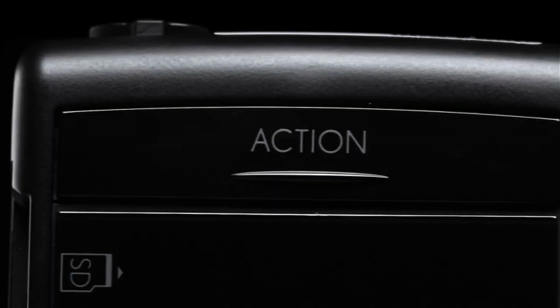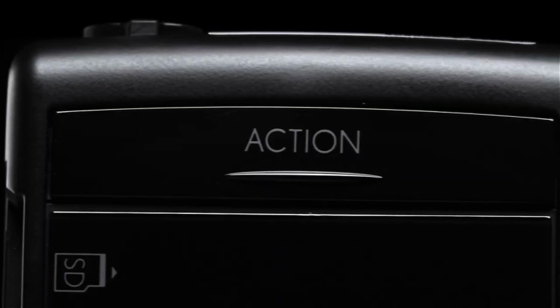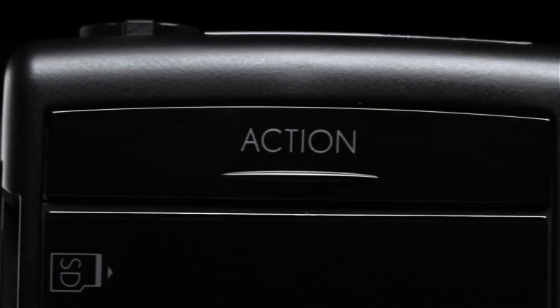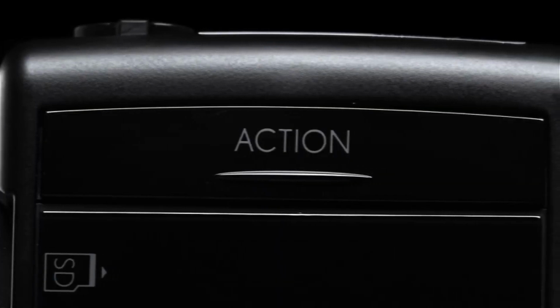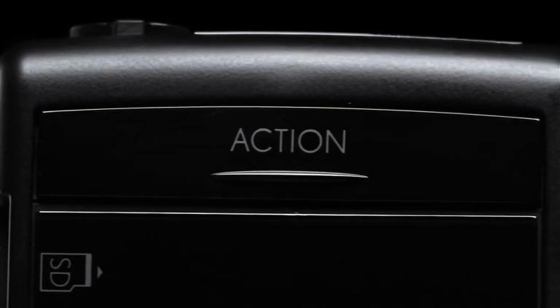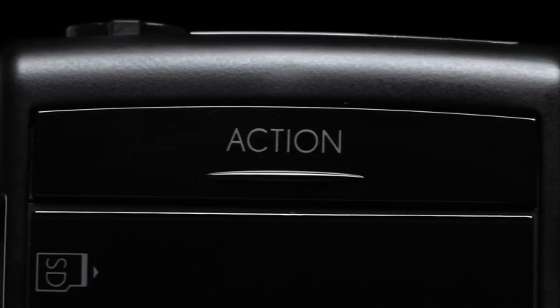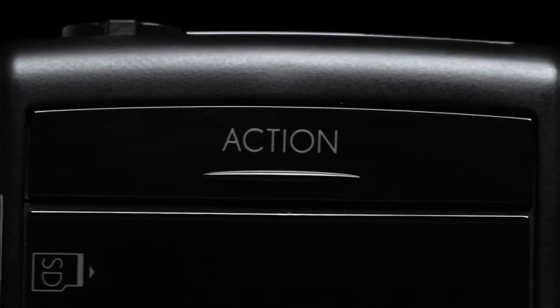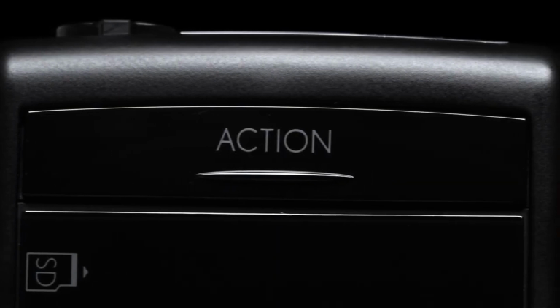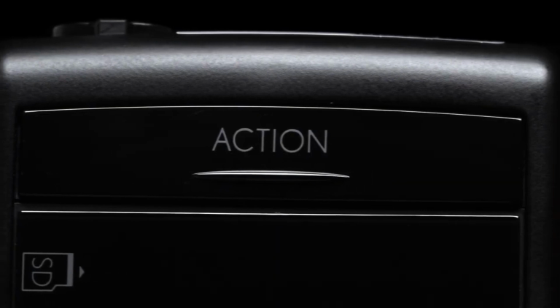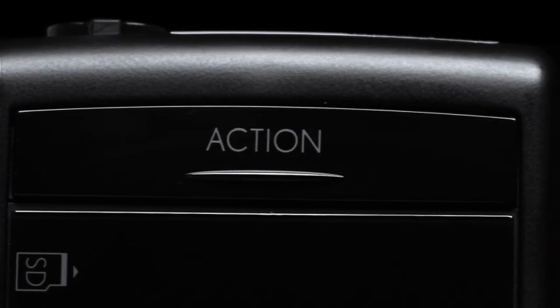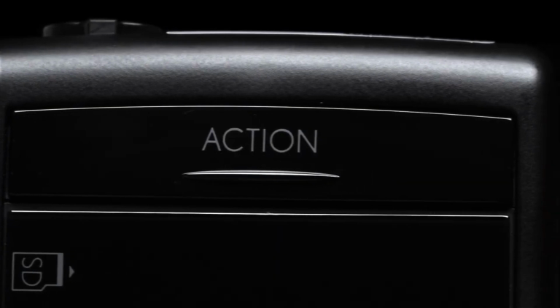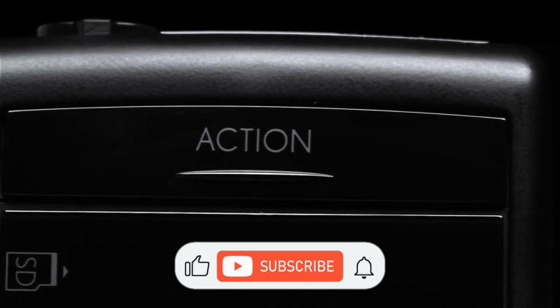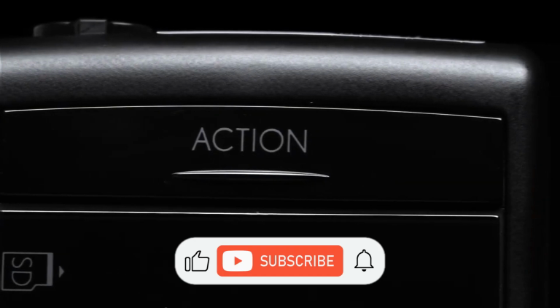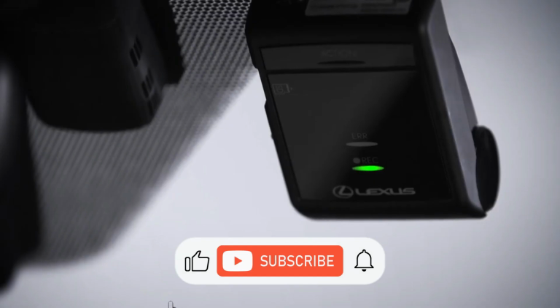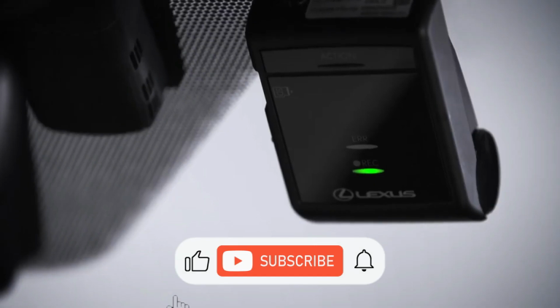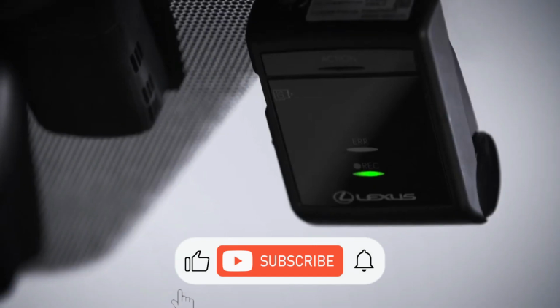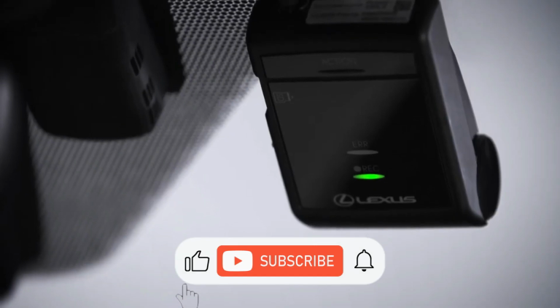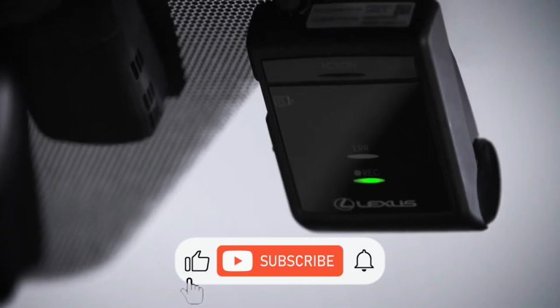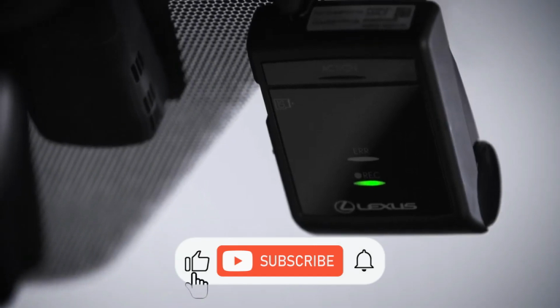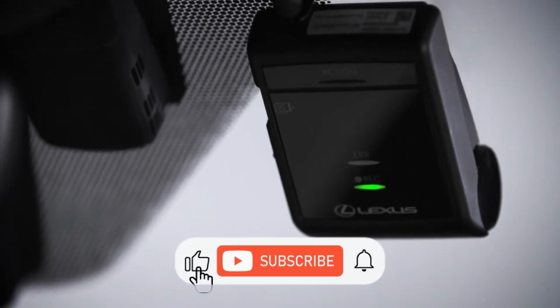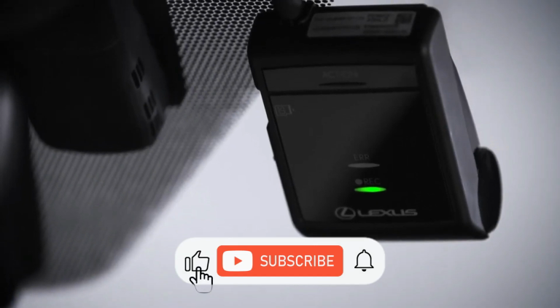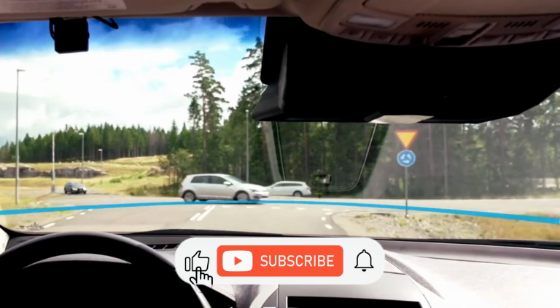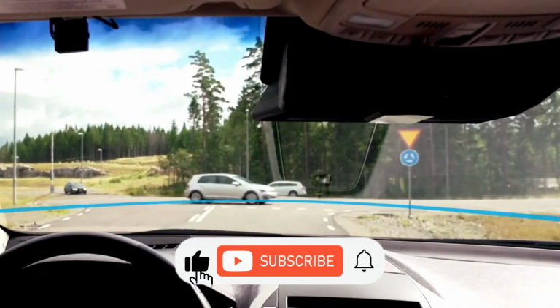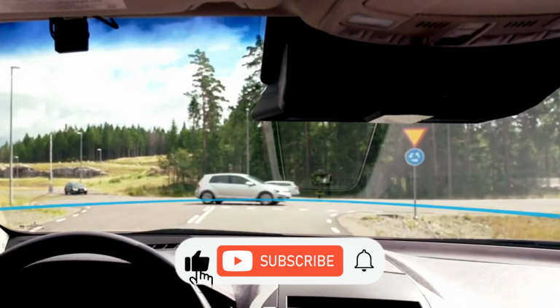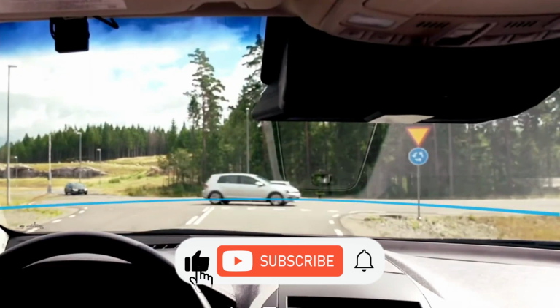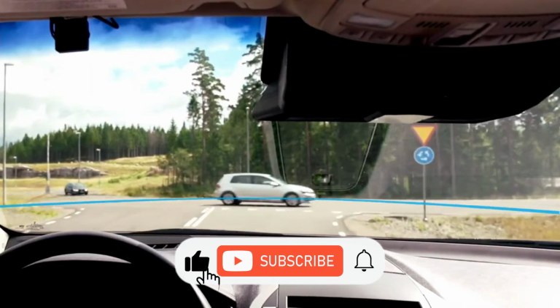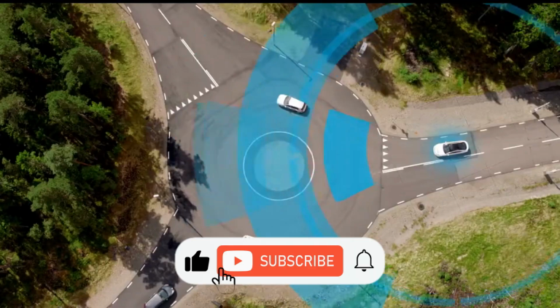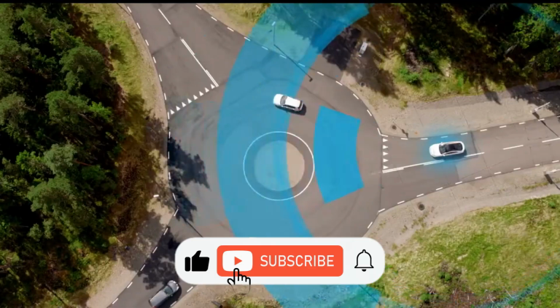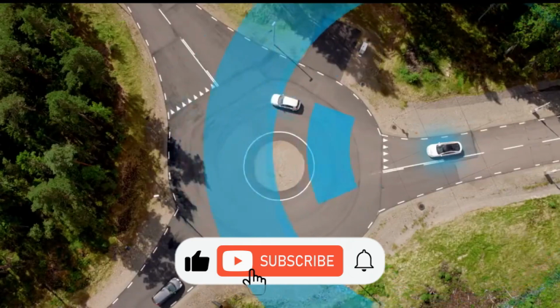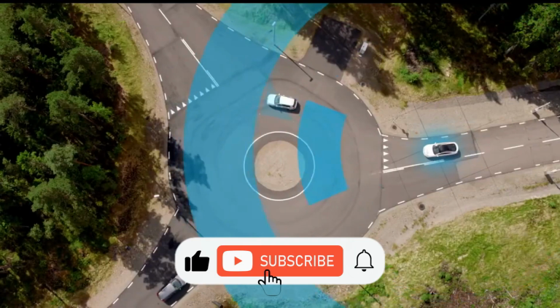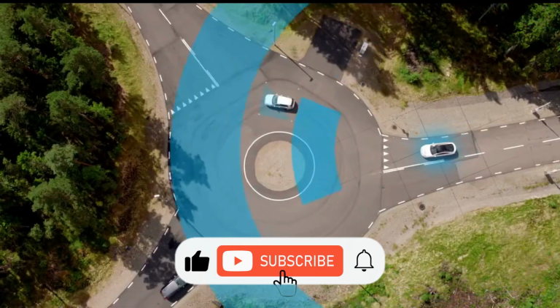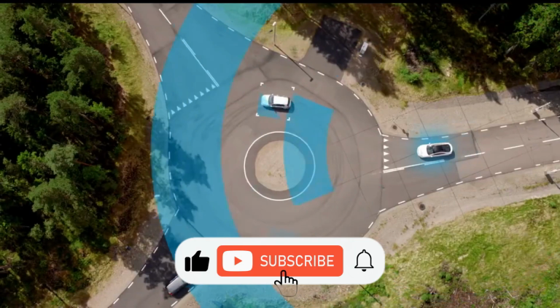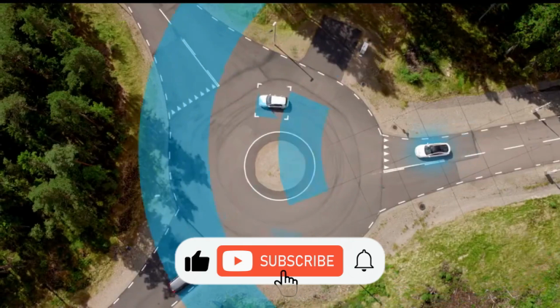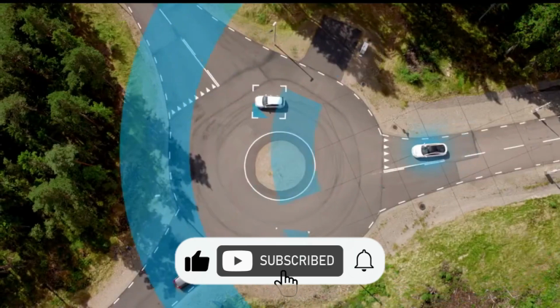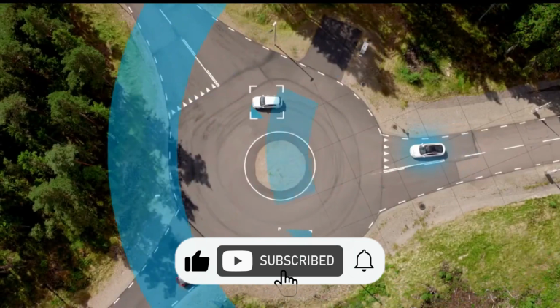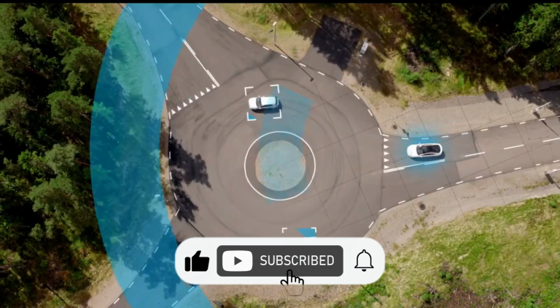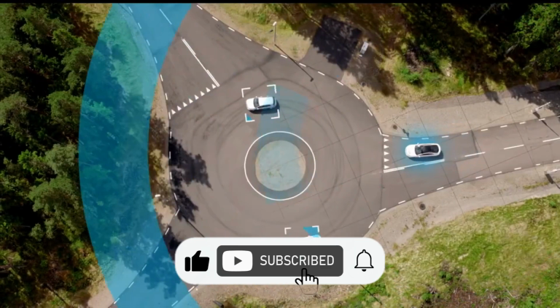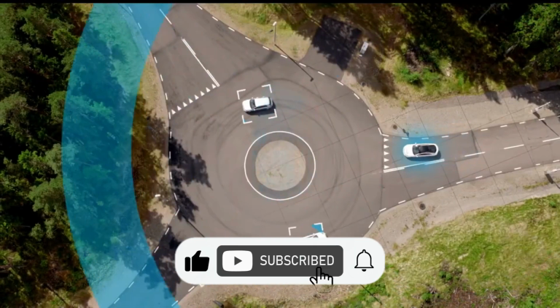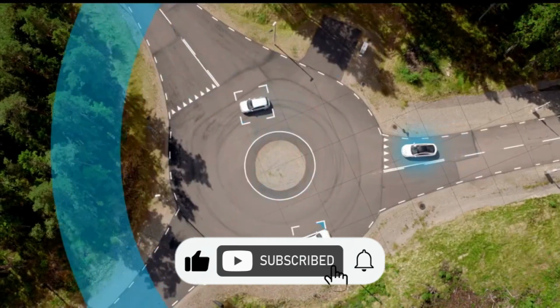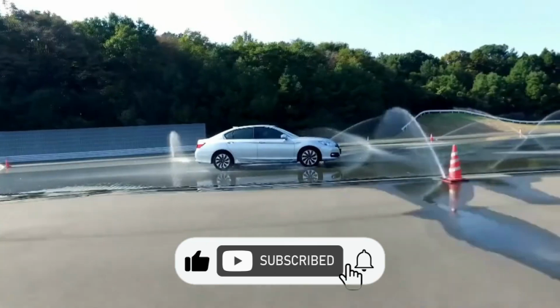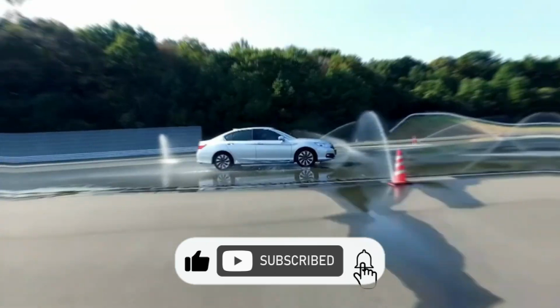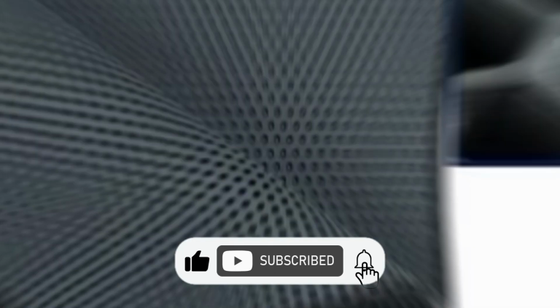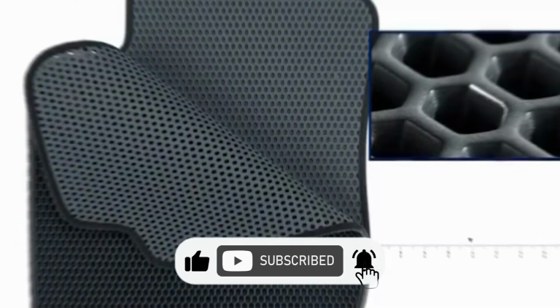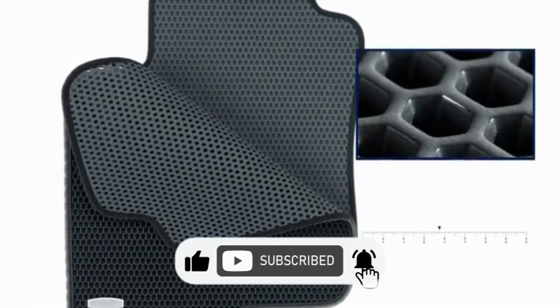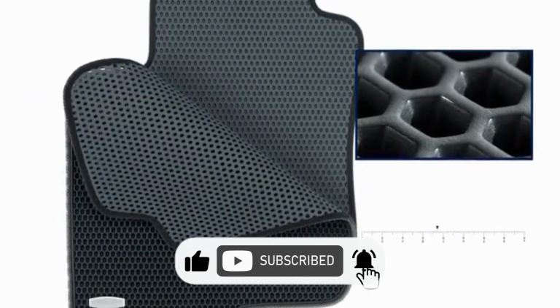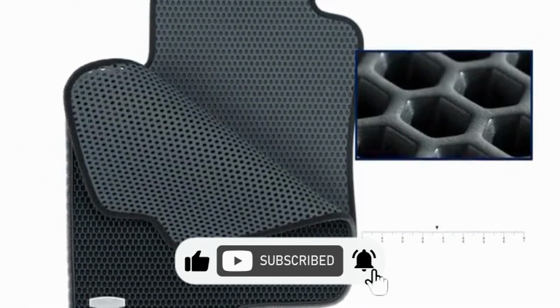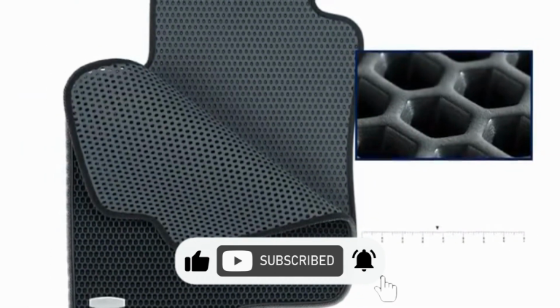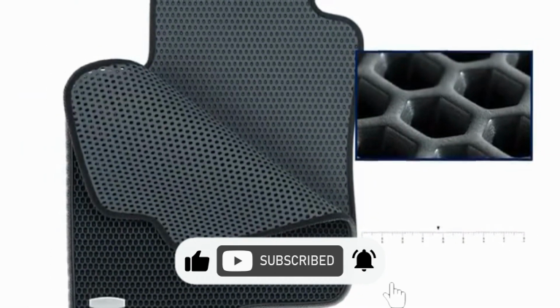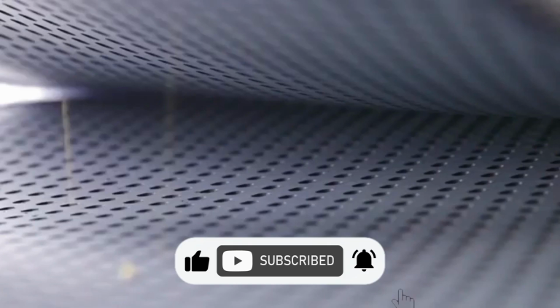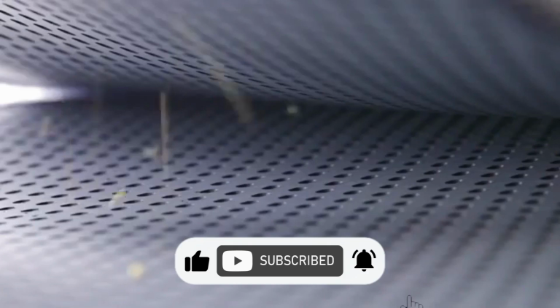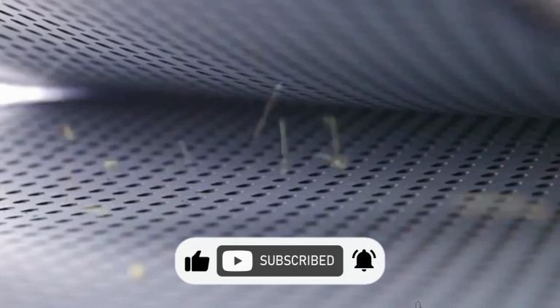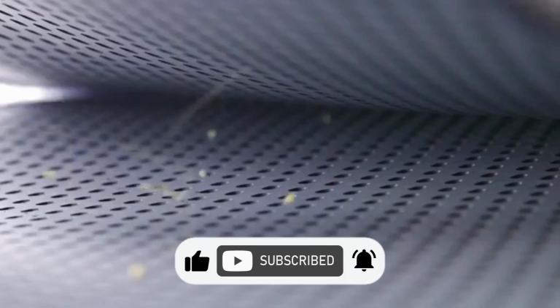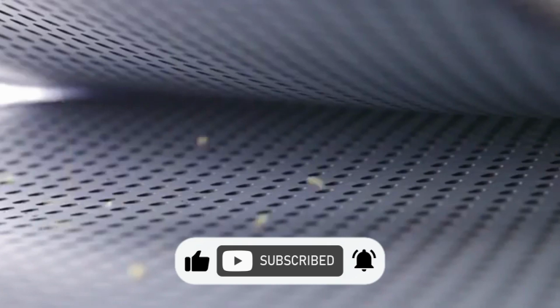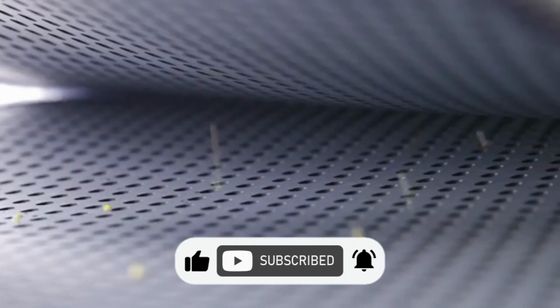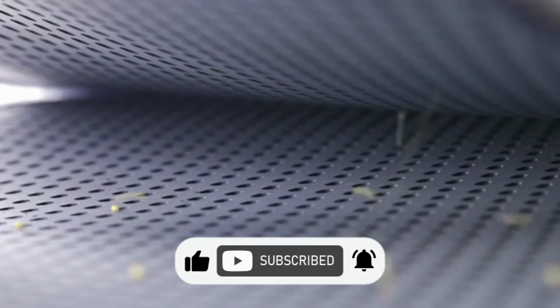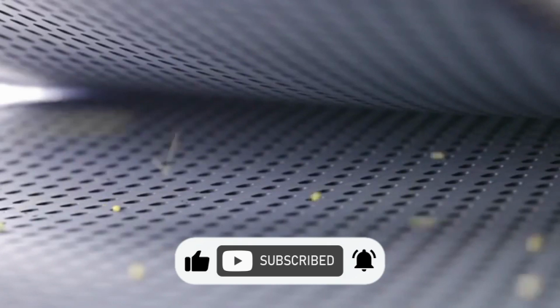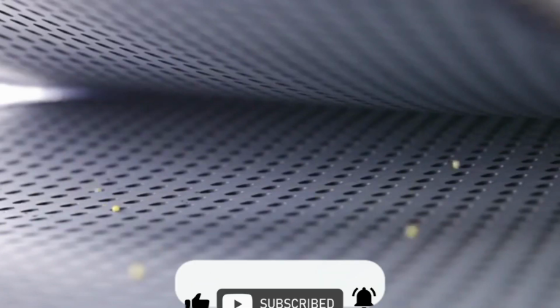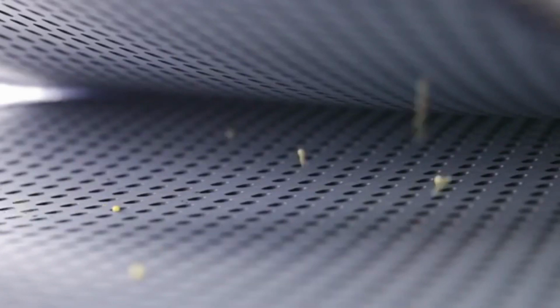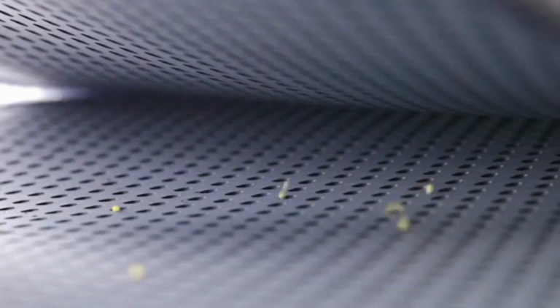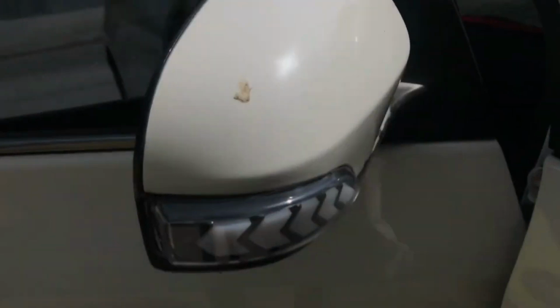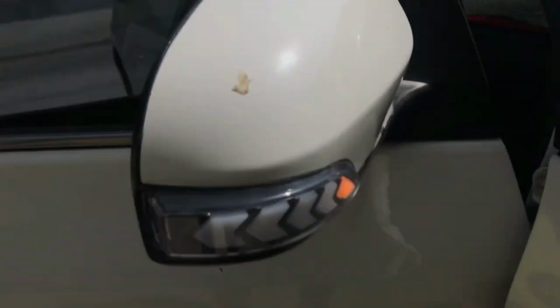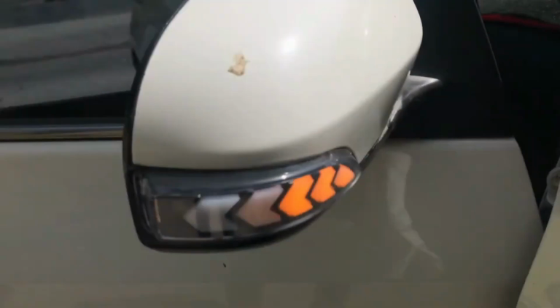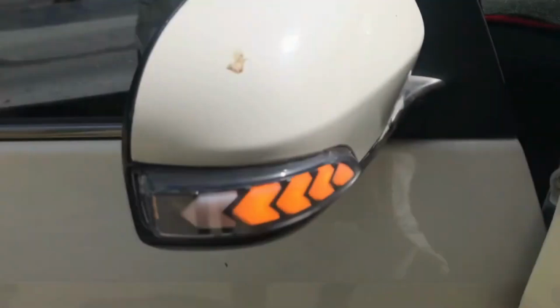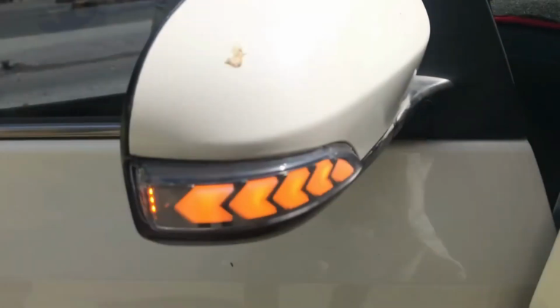That's all for today. Like the video, subscribe to the channel, and turn on the notification bell for more videos.